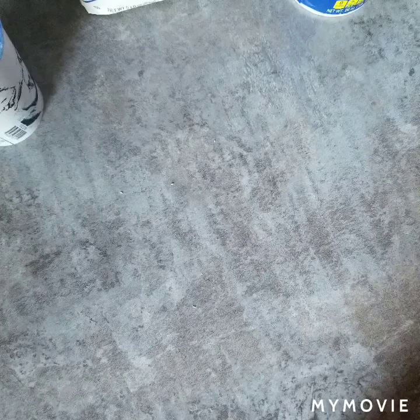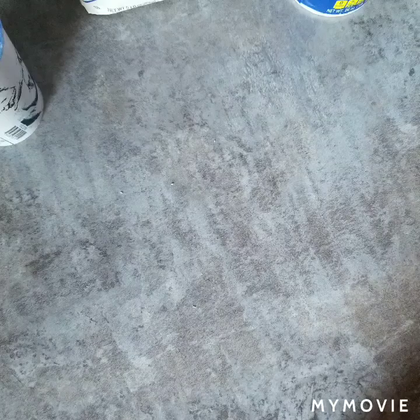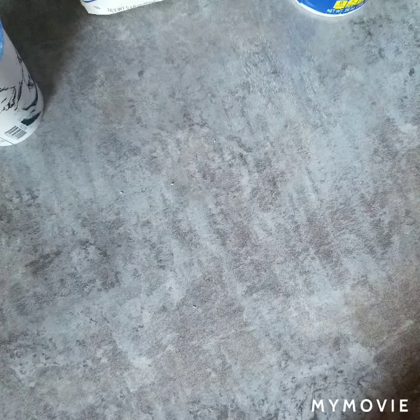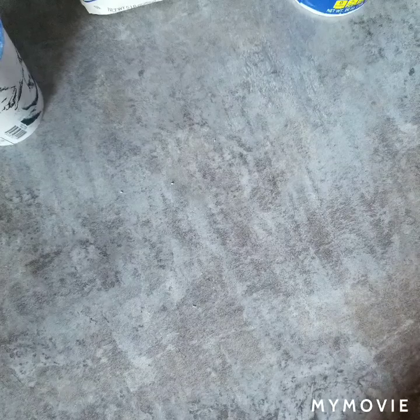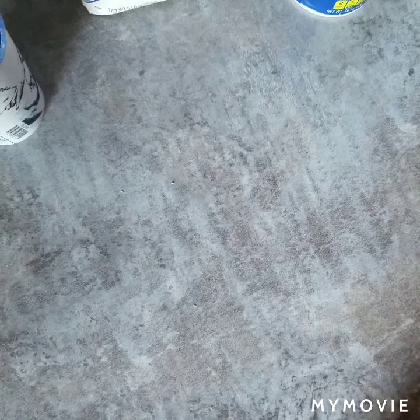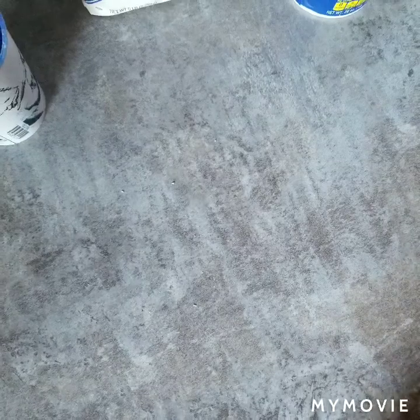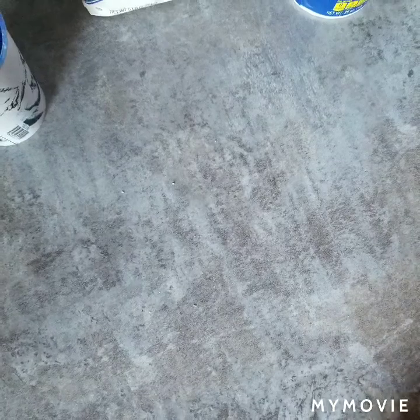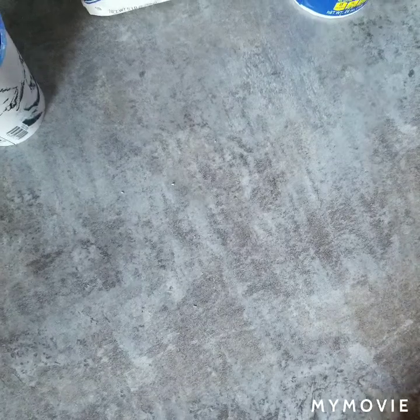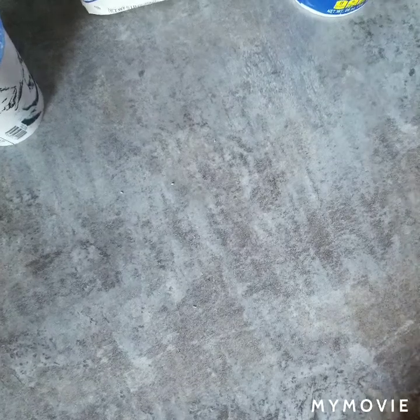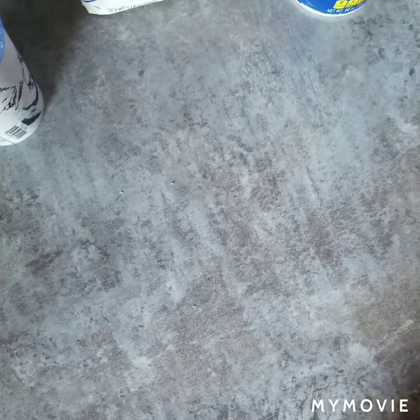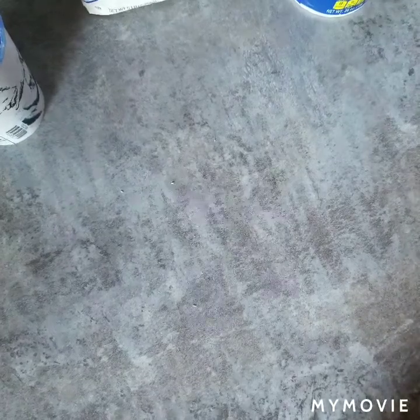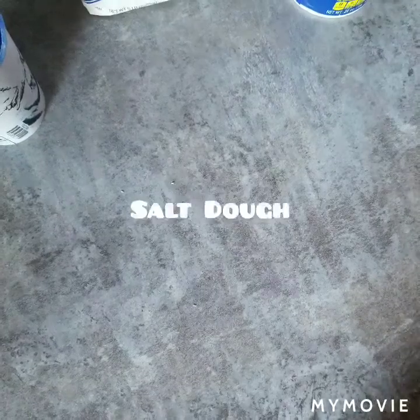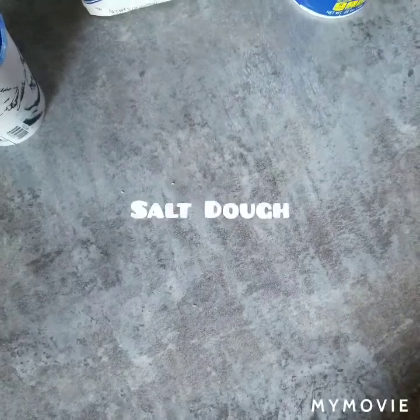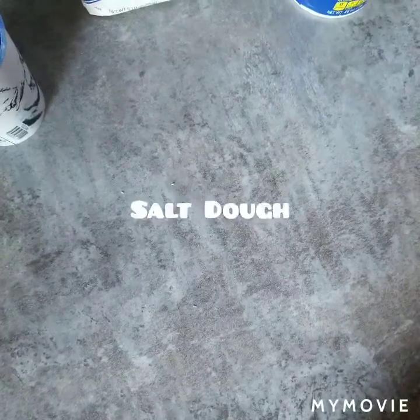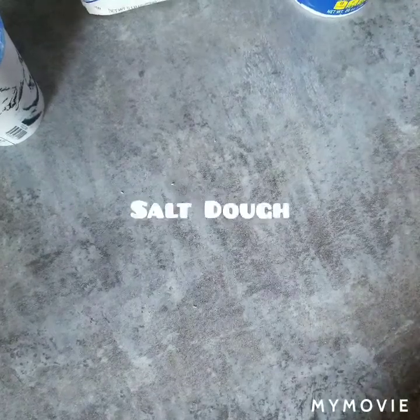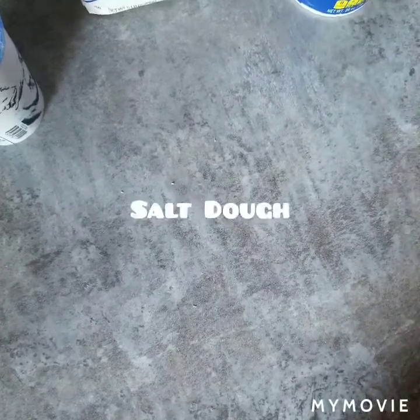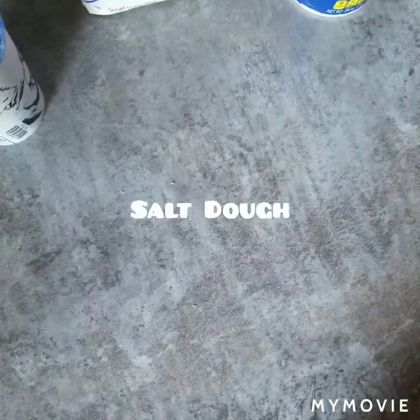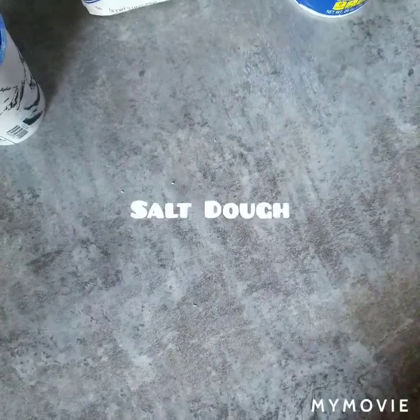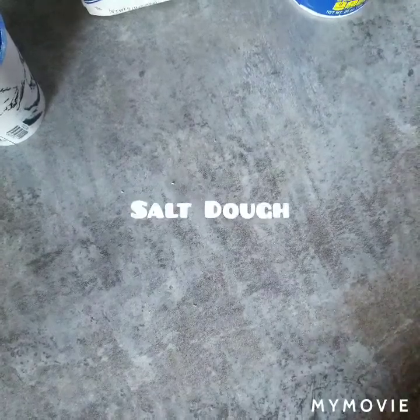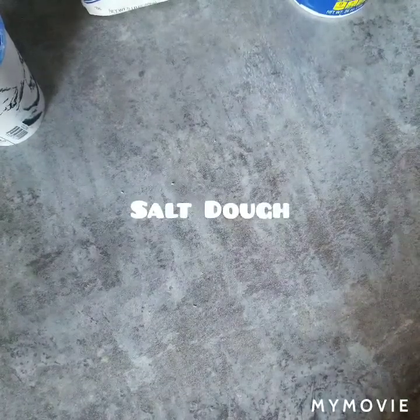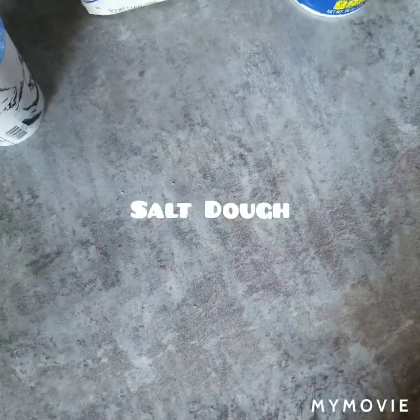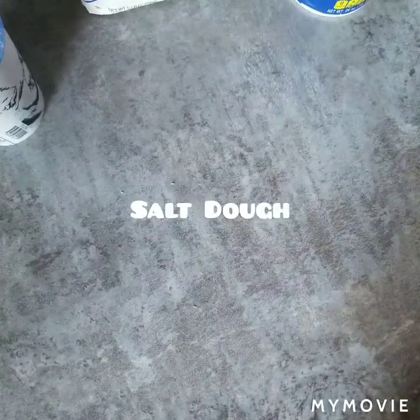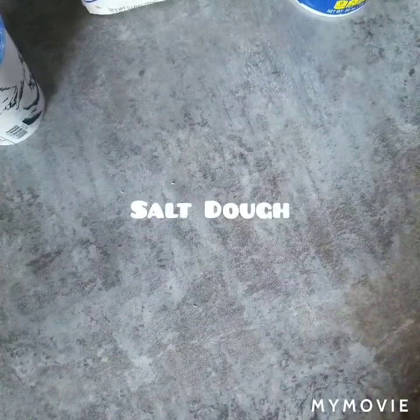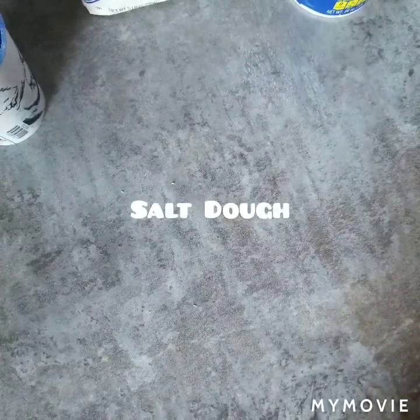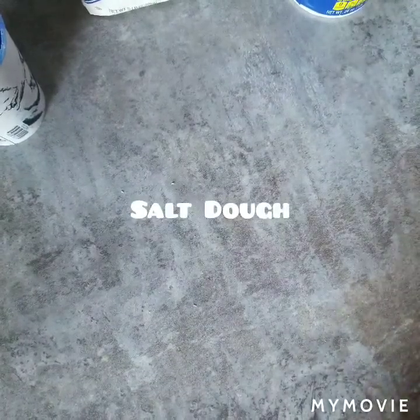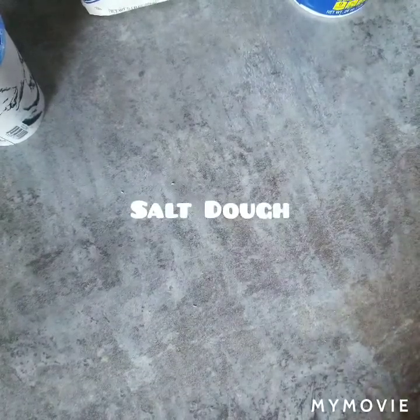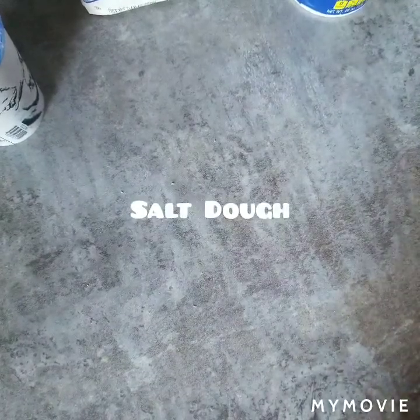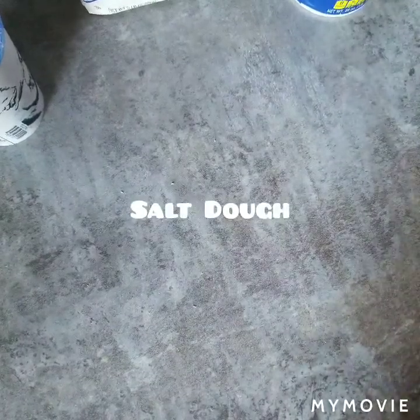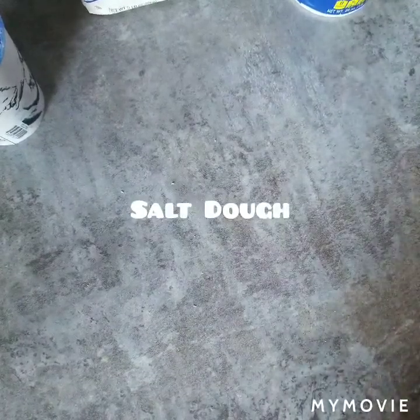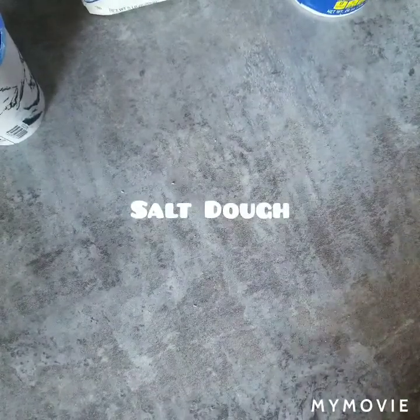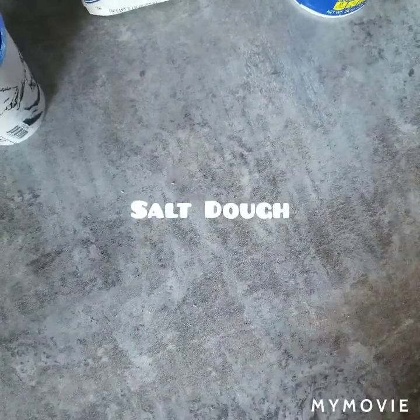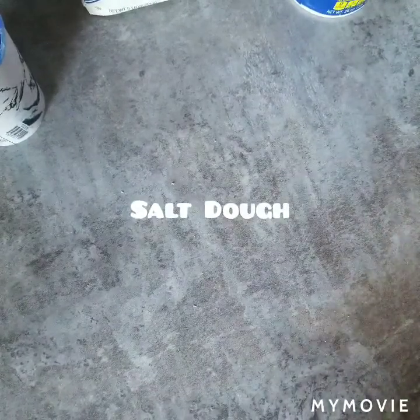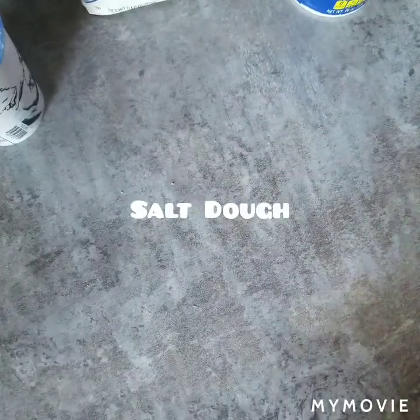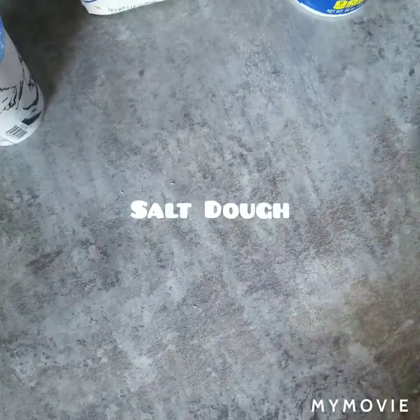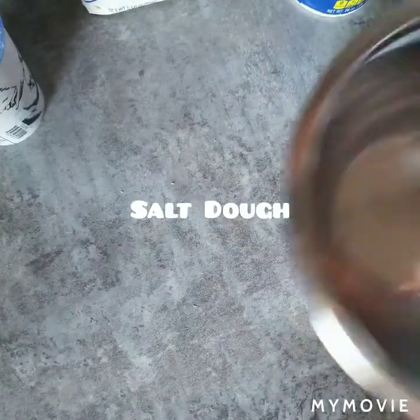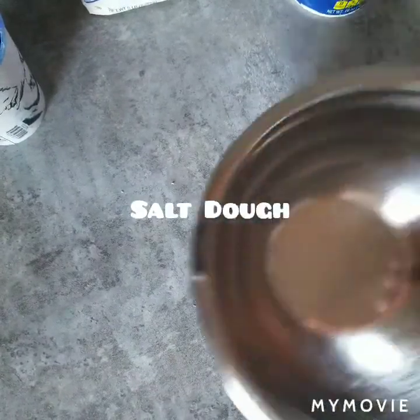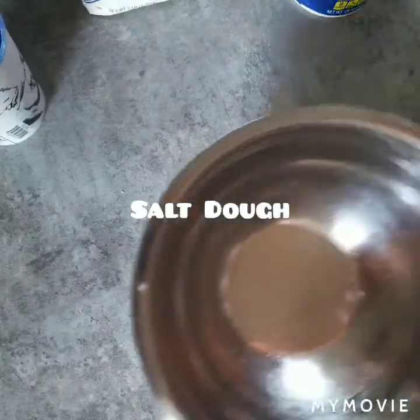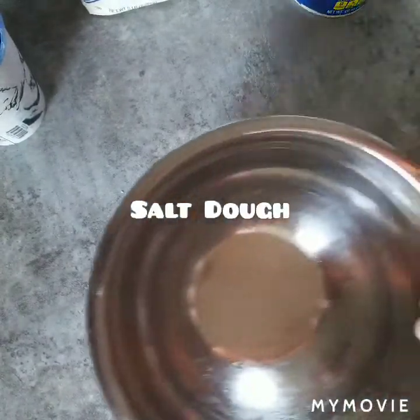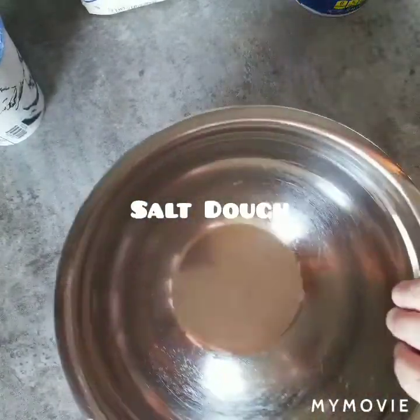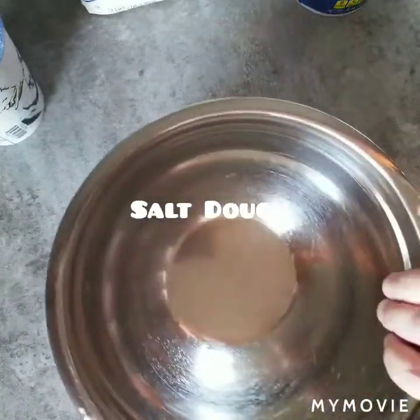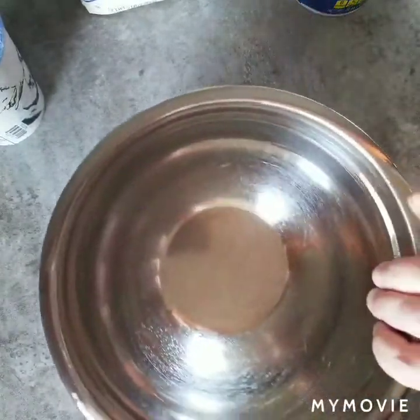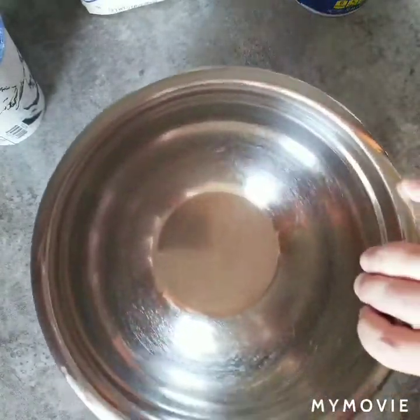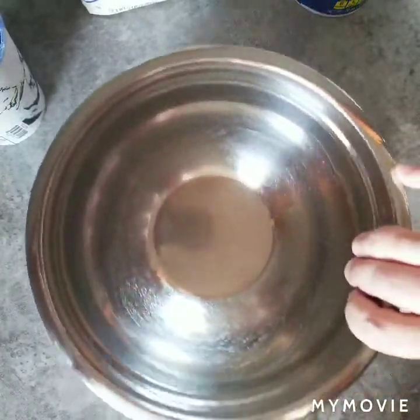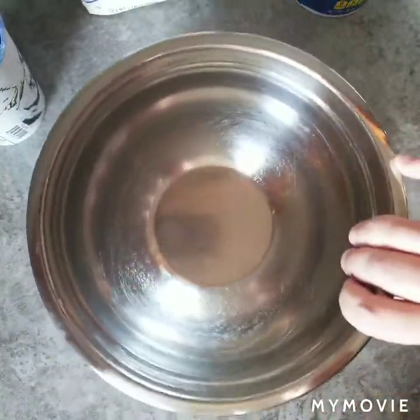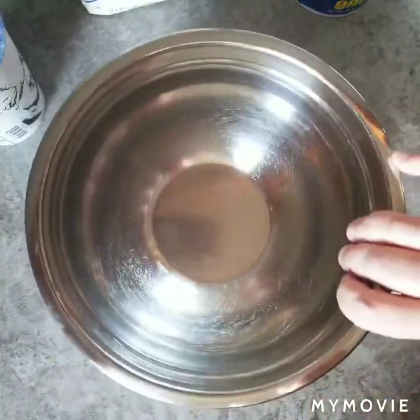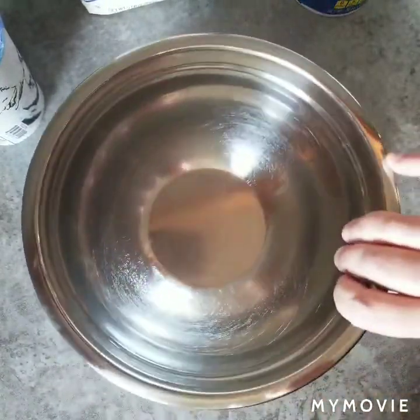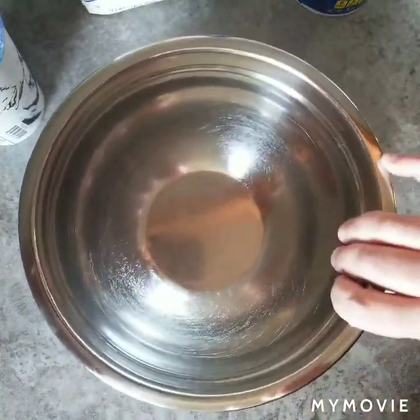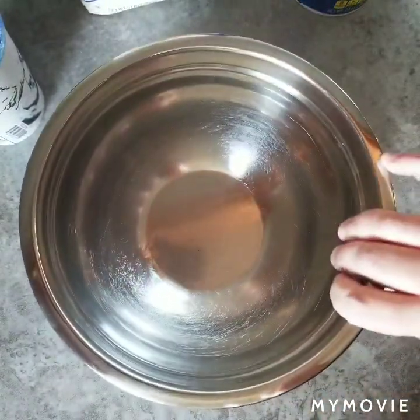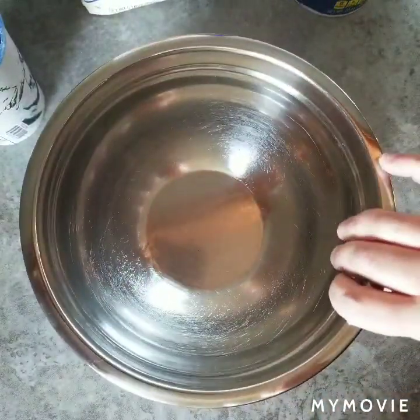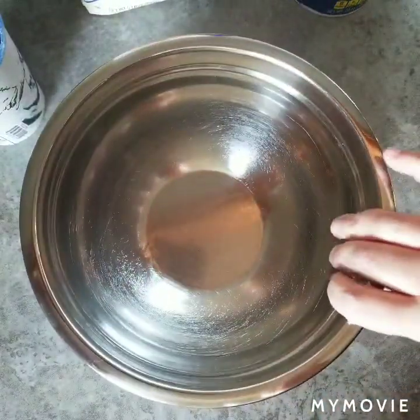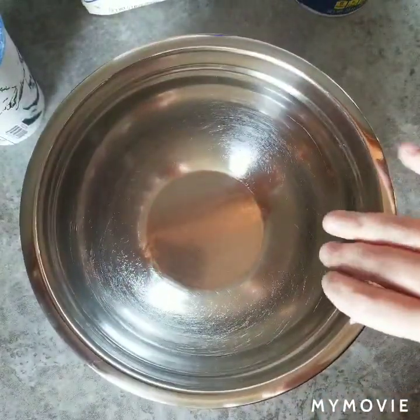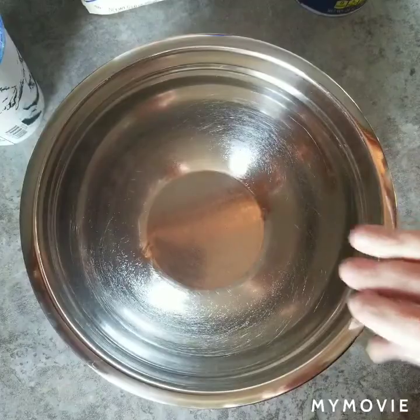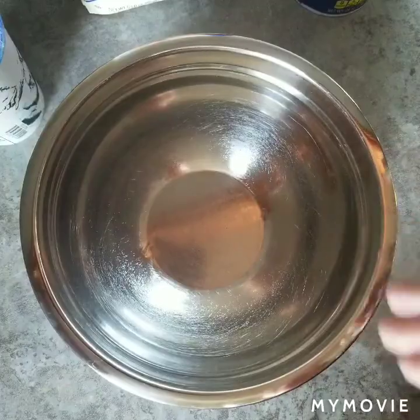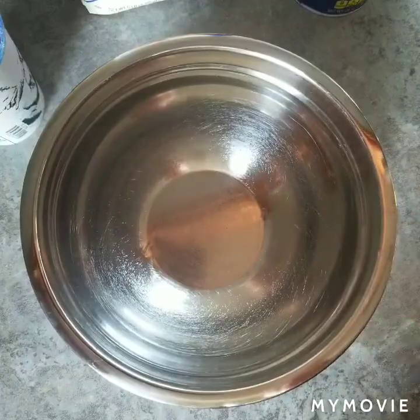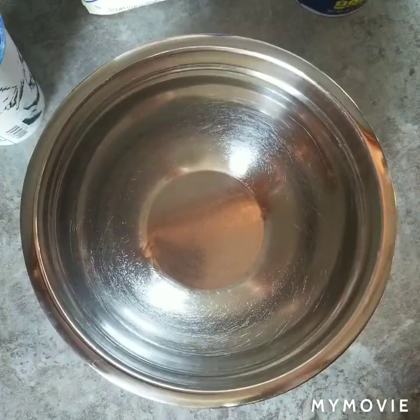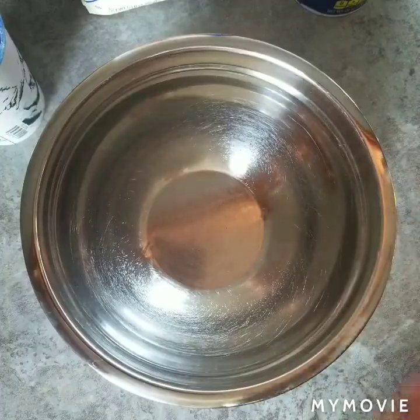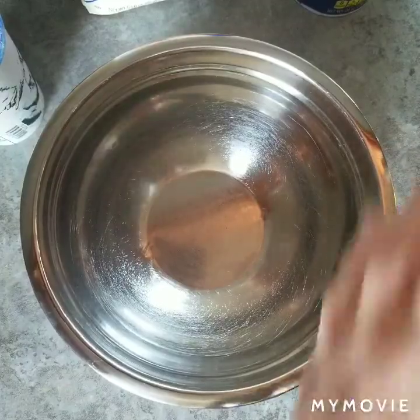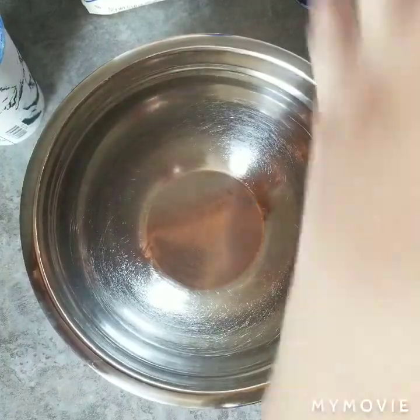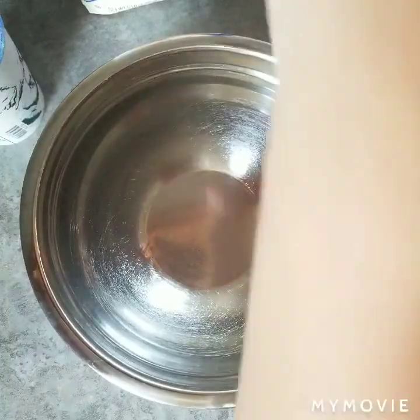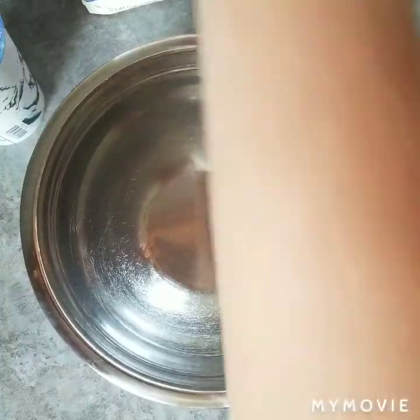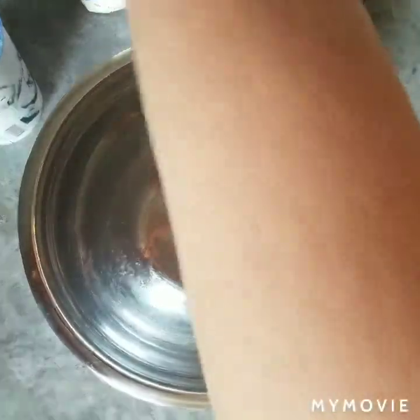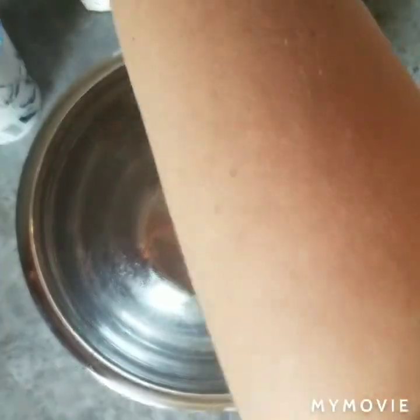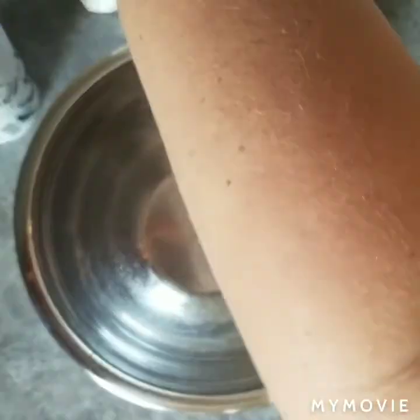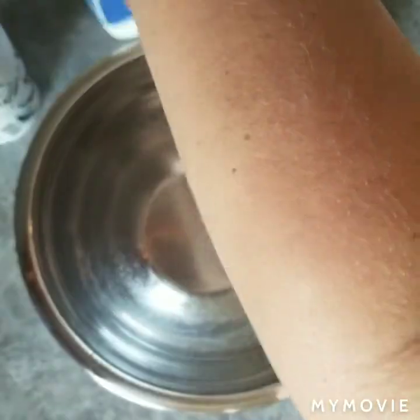Hey guys, I'm going to teach you how to make the dough you need in order to make your own petroglyph.